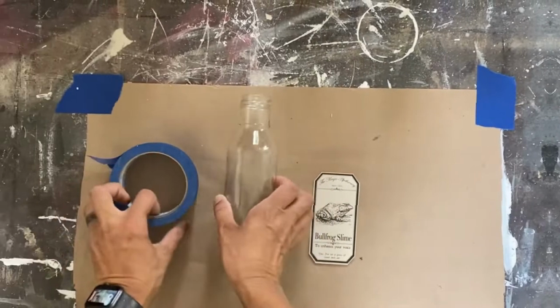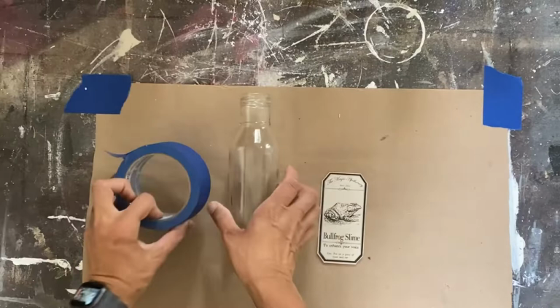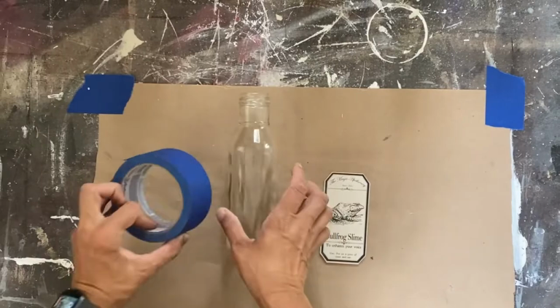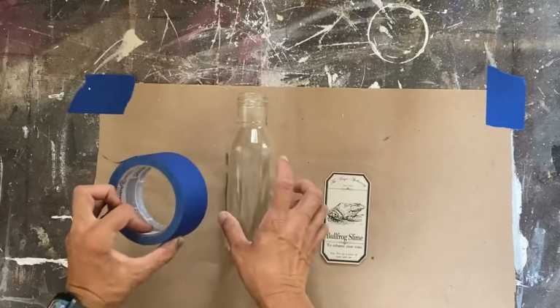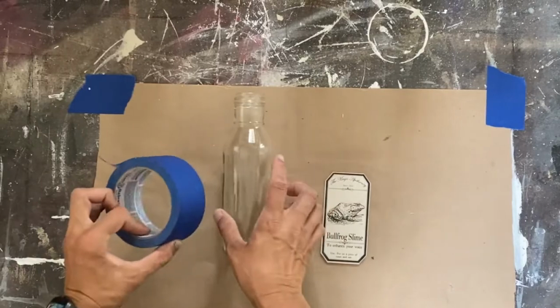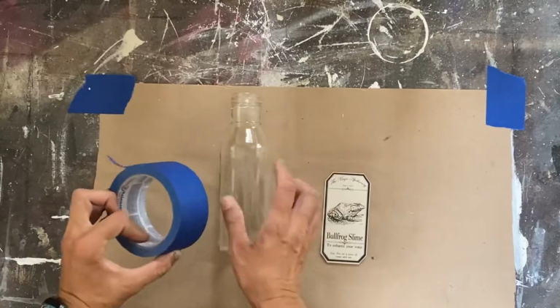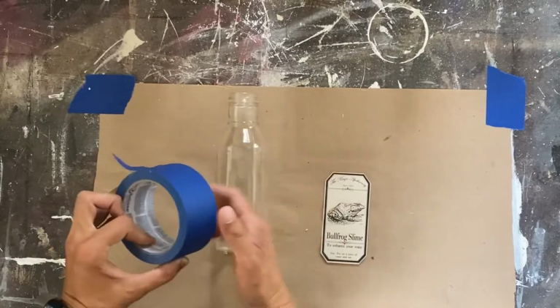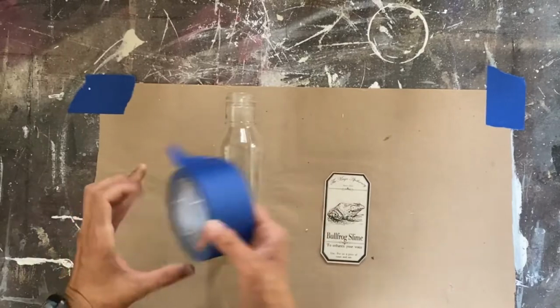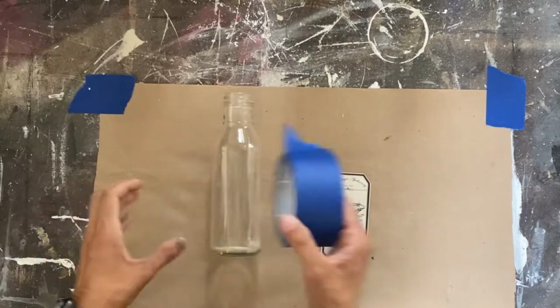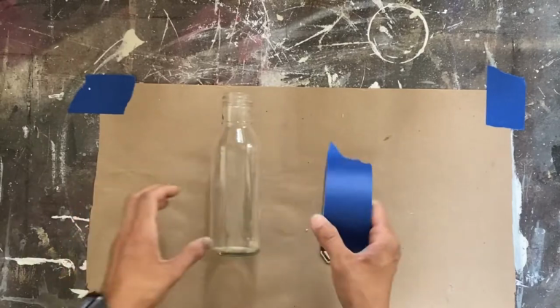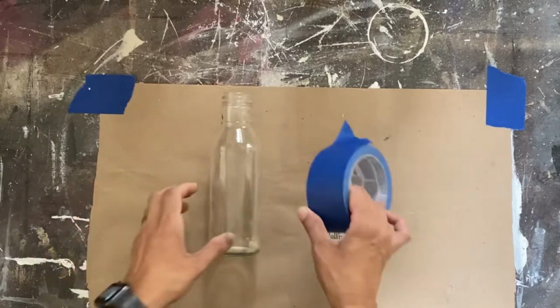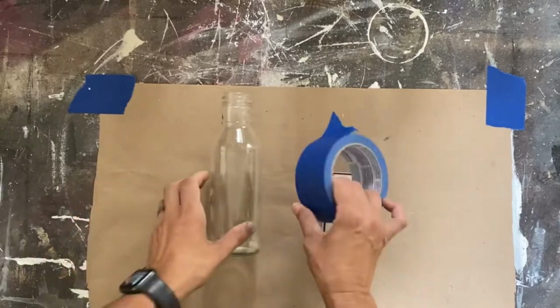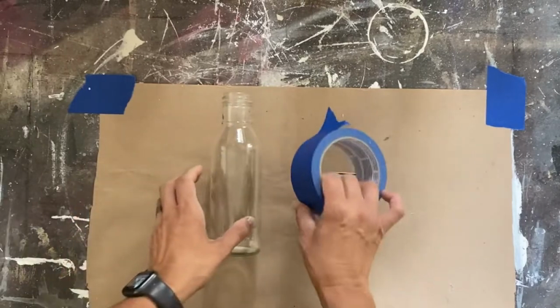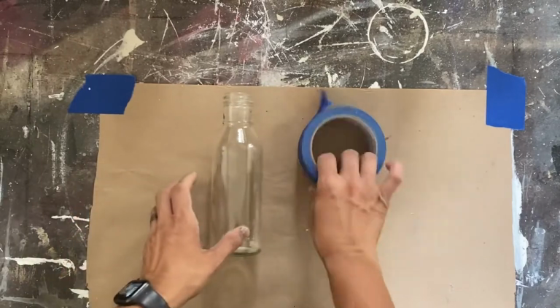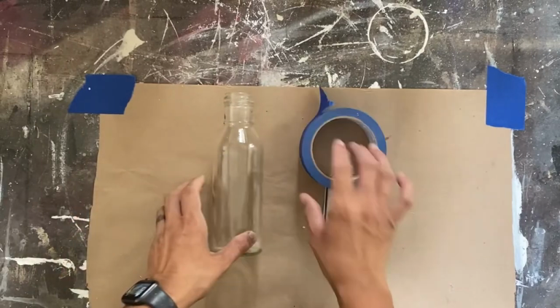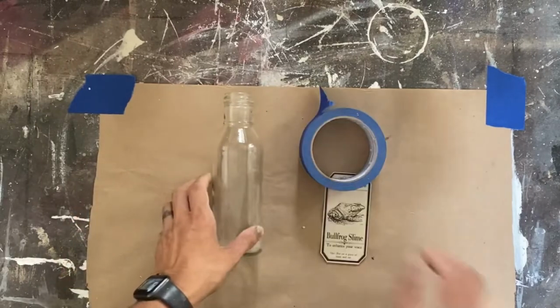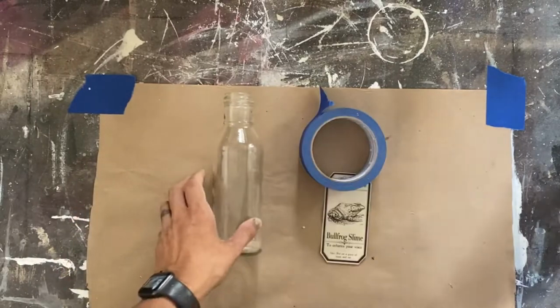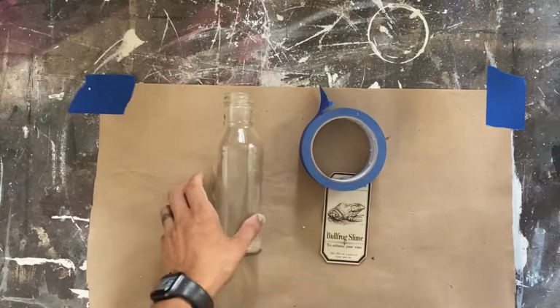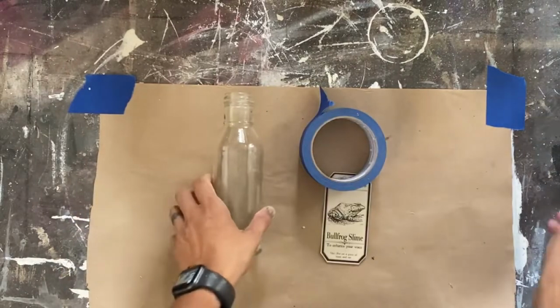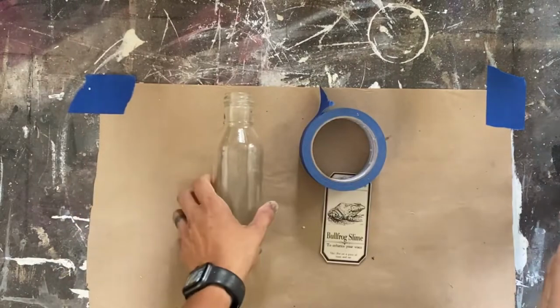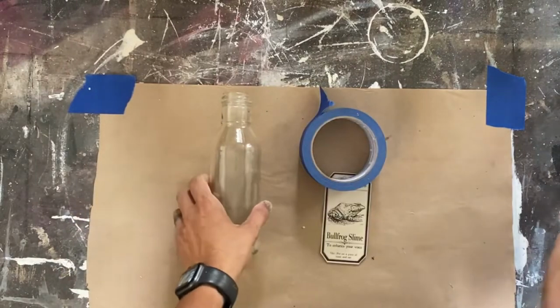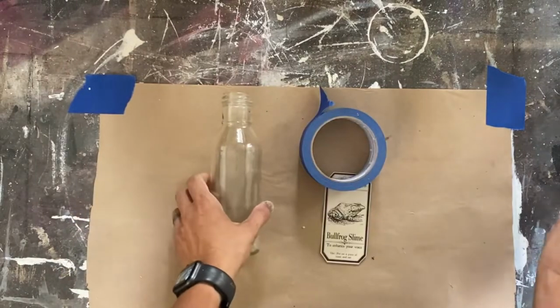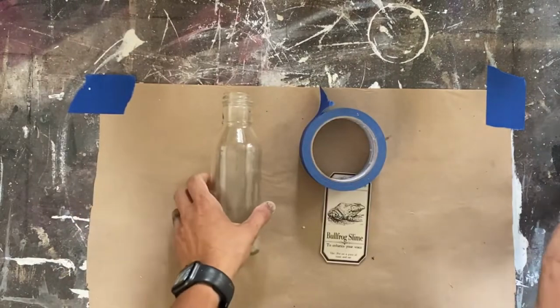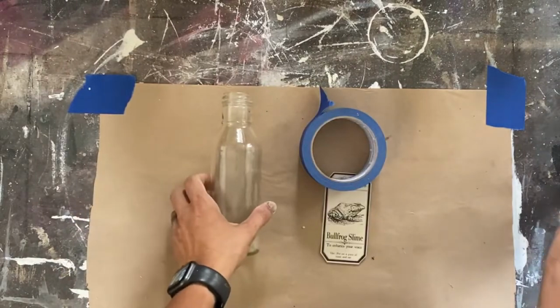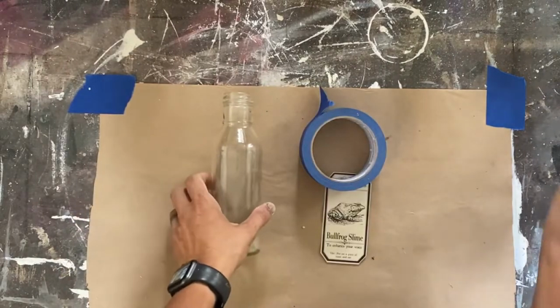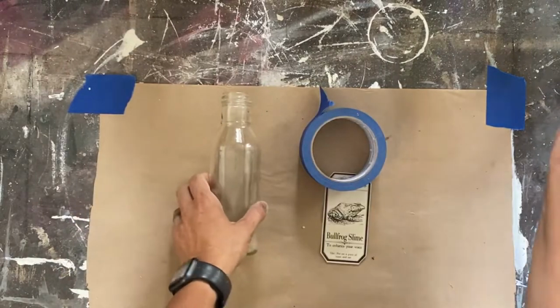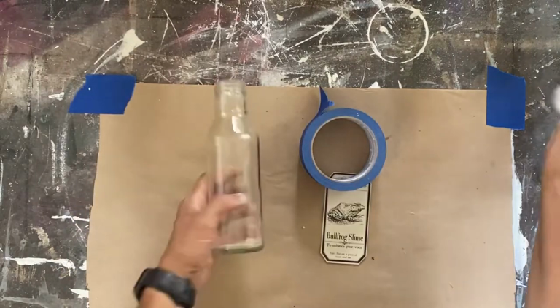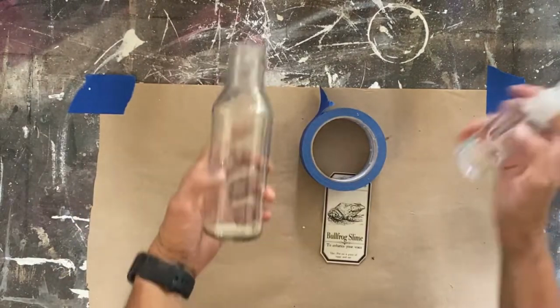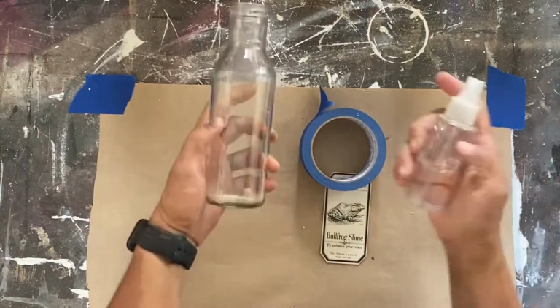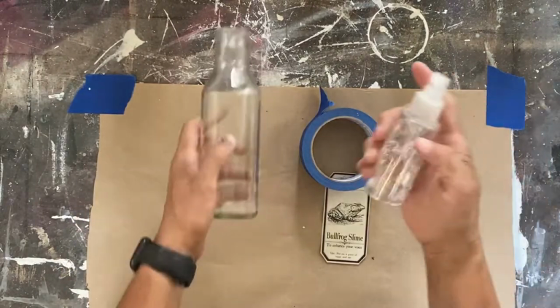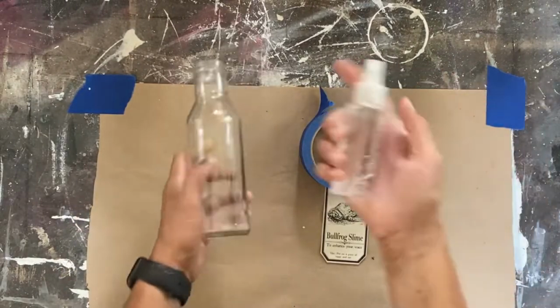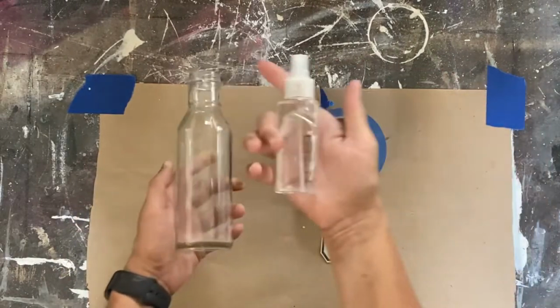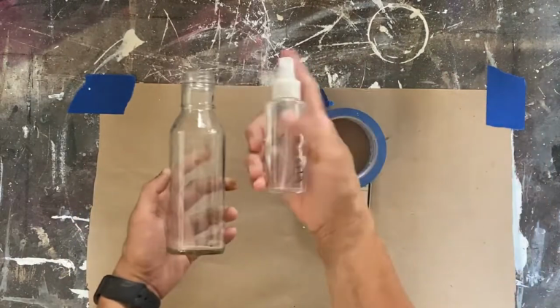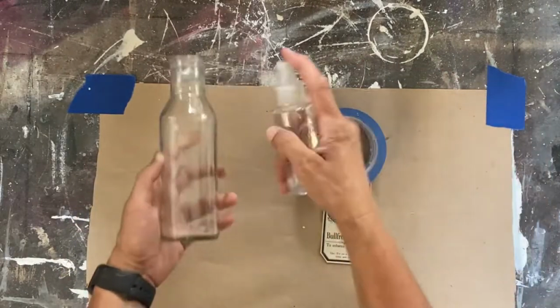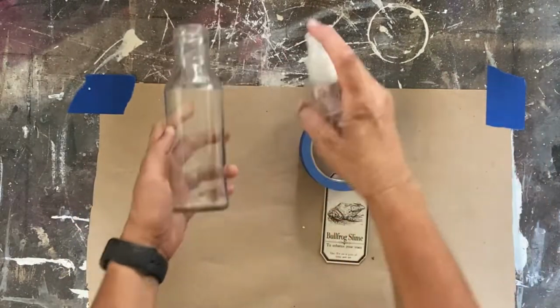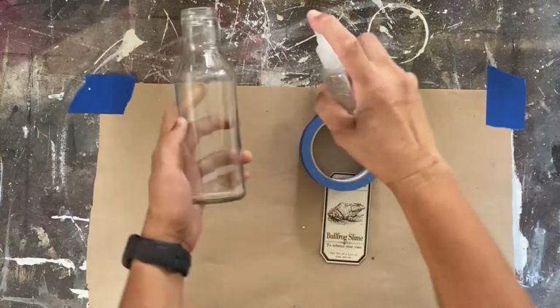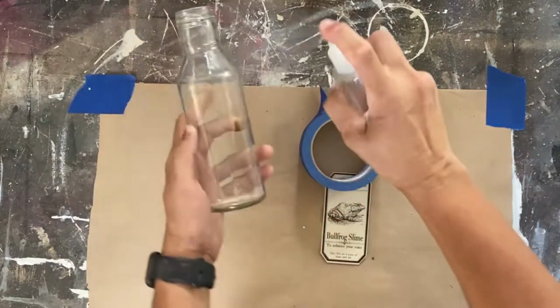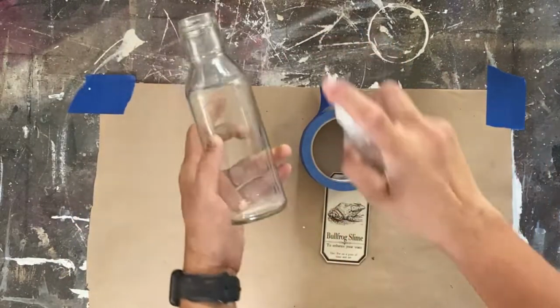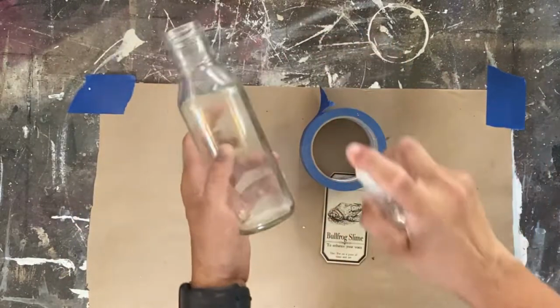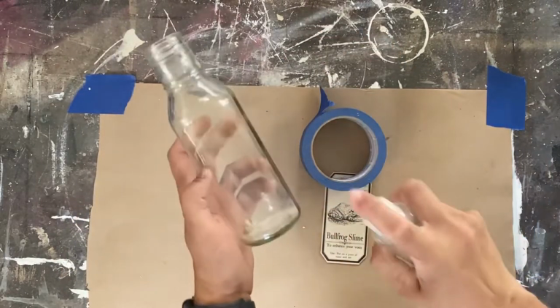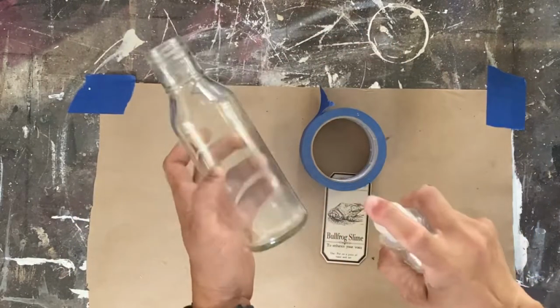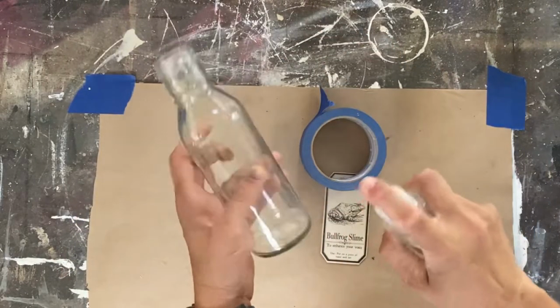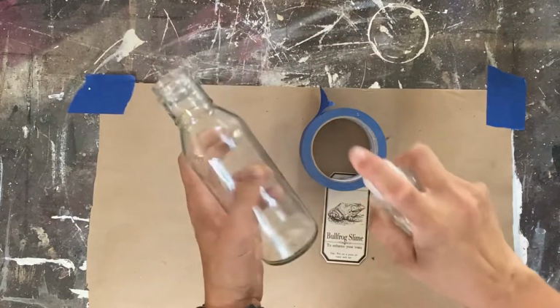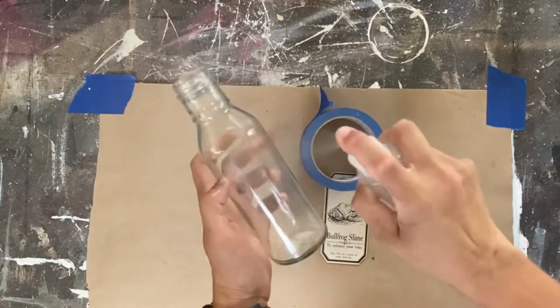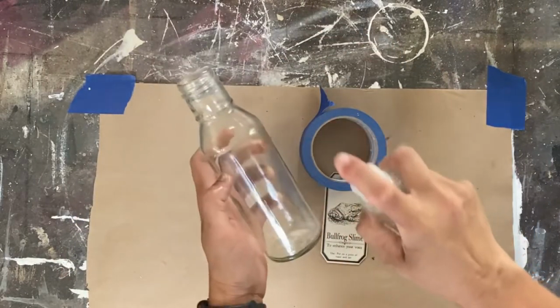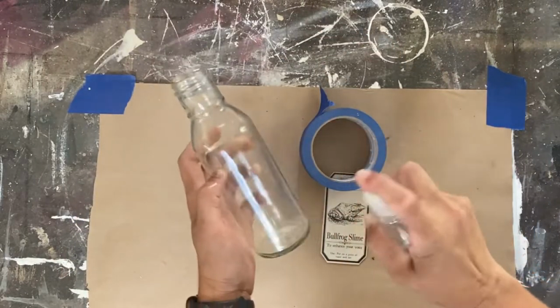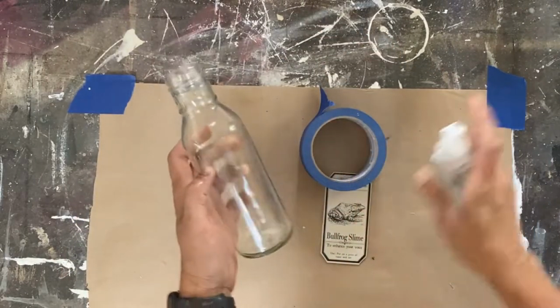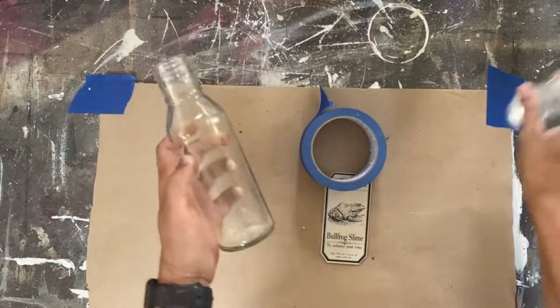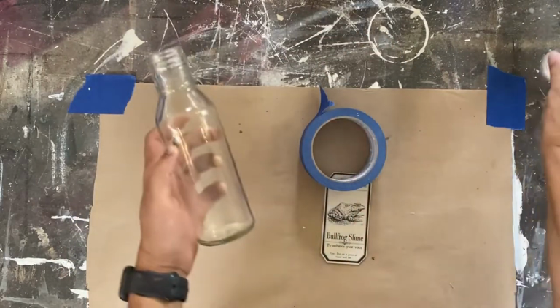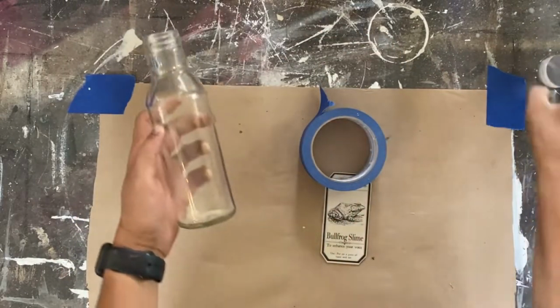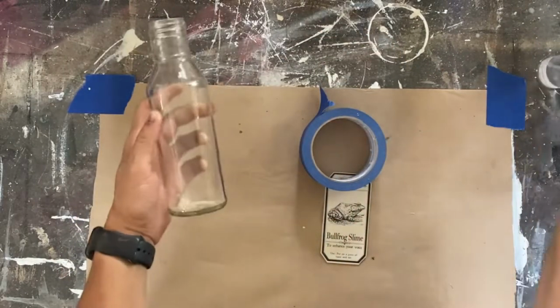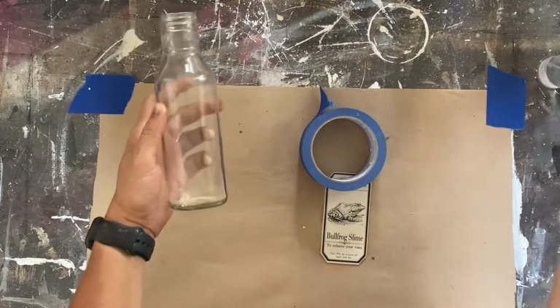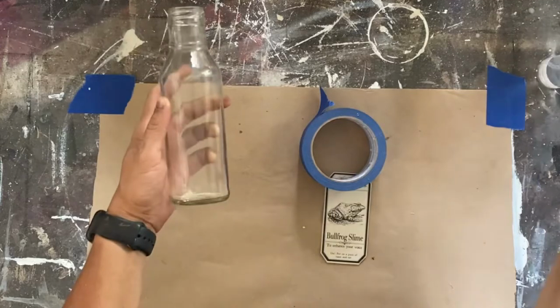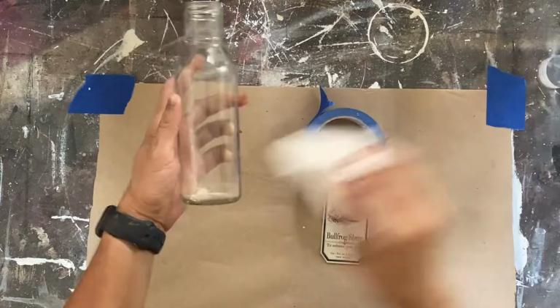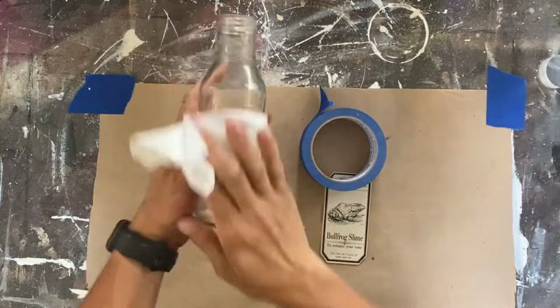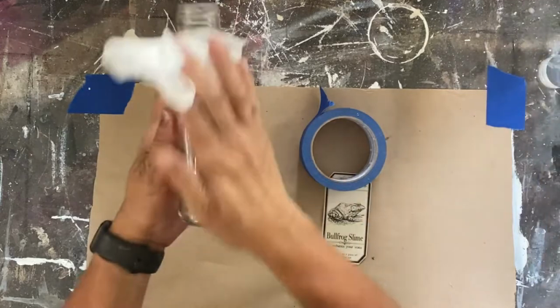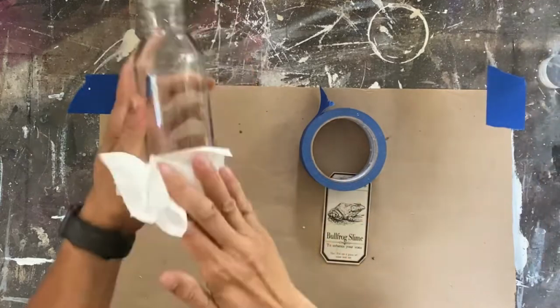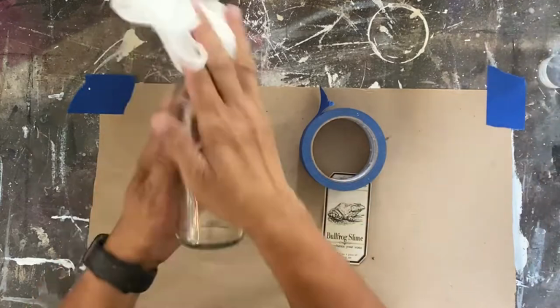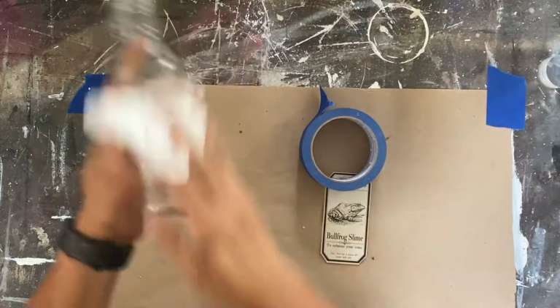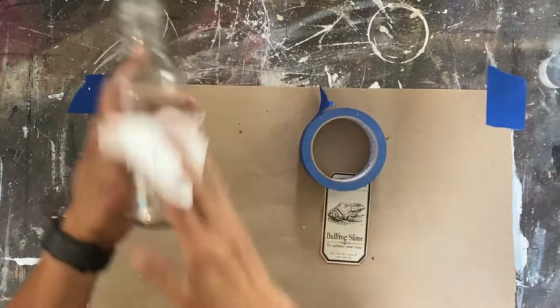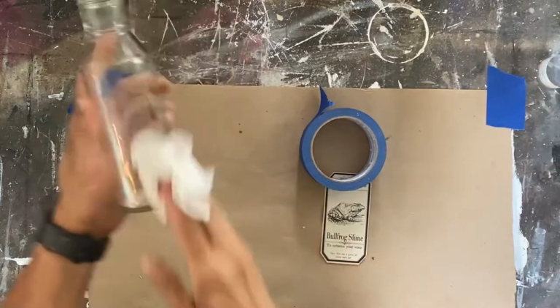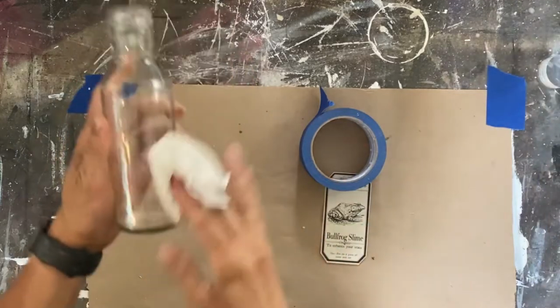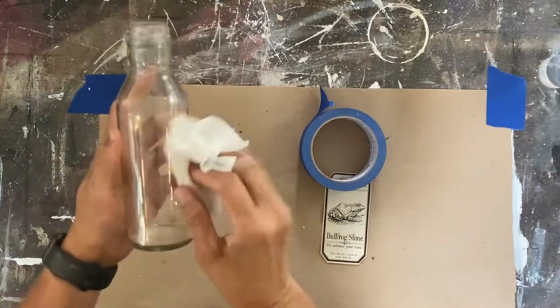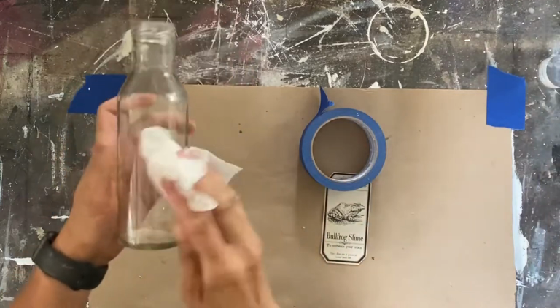Hi and welcome to my channel. This is Jen and today we're going to be making apothecary jars for a cute little Halloween decoration.